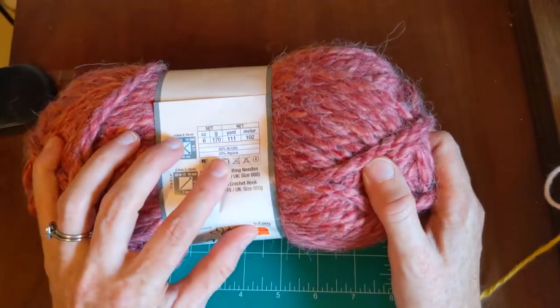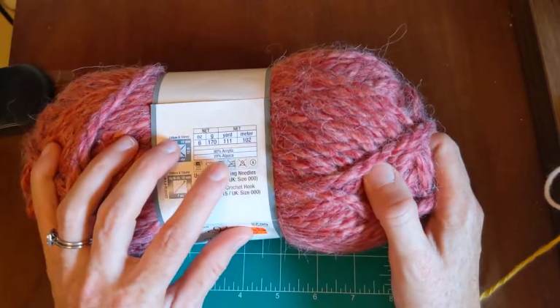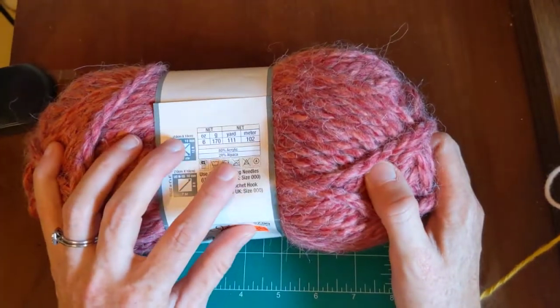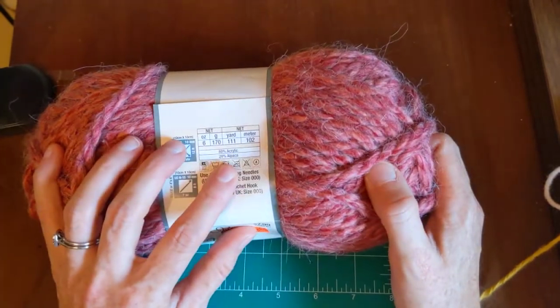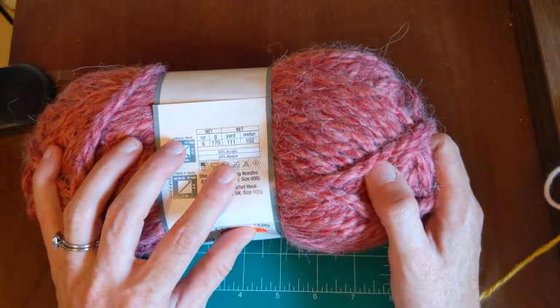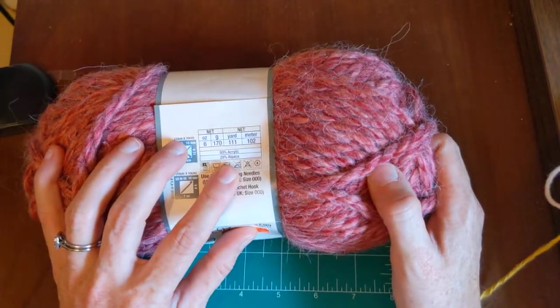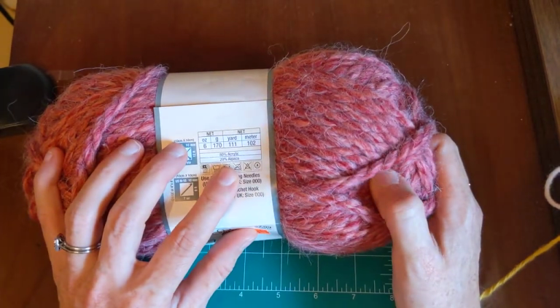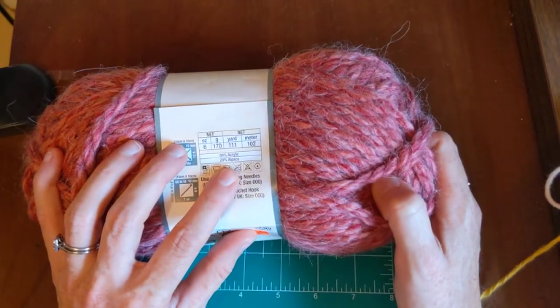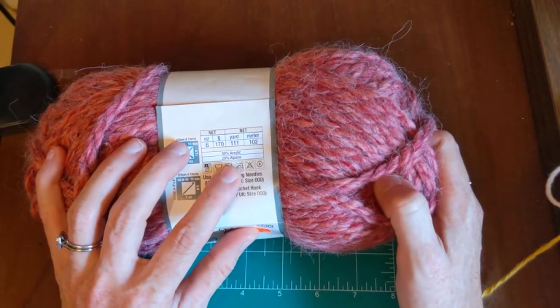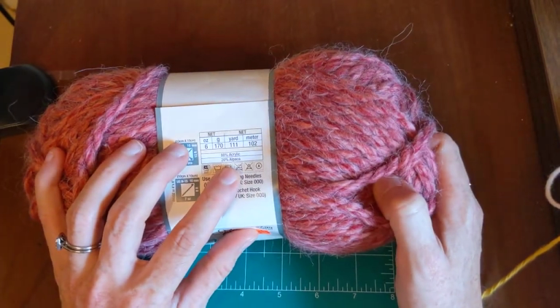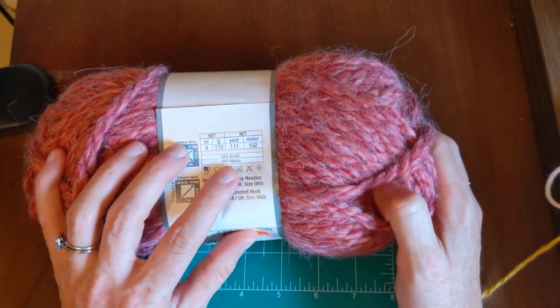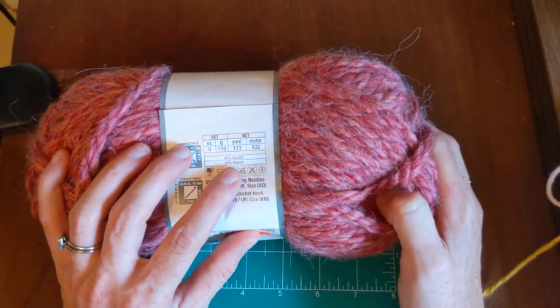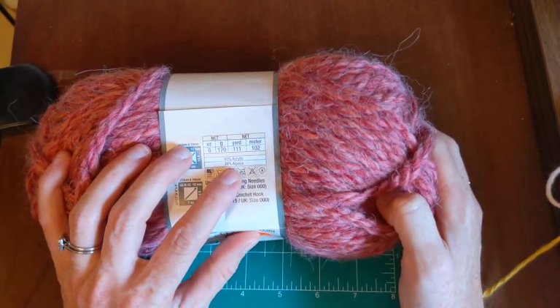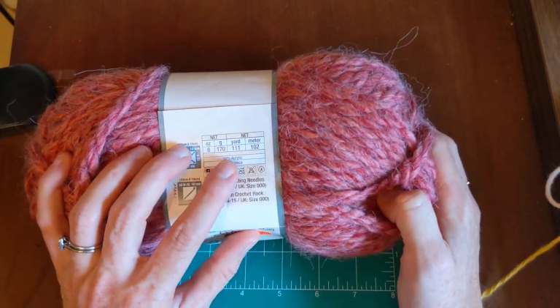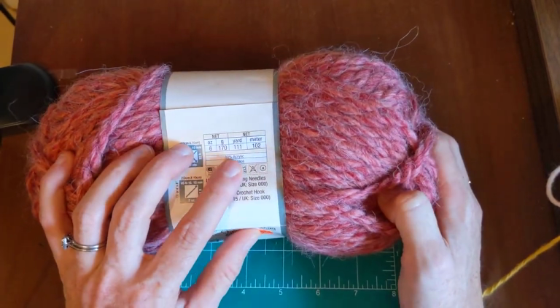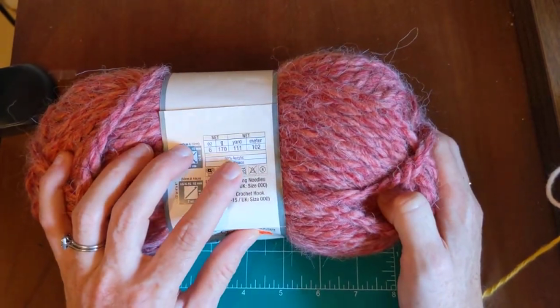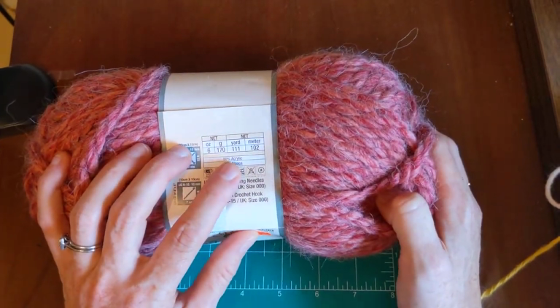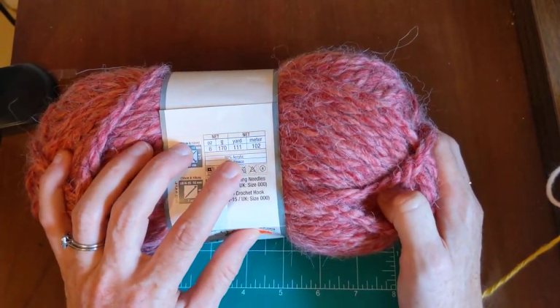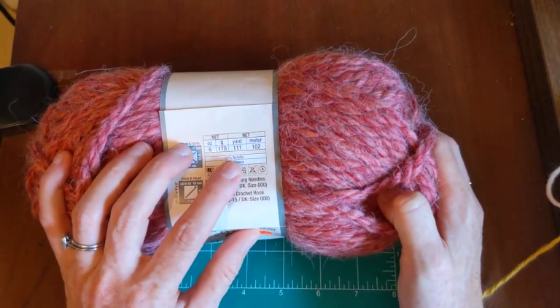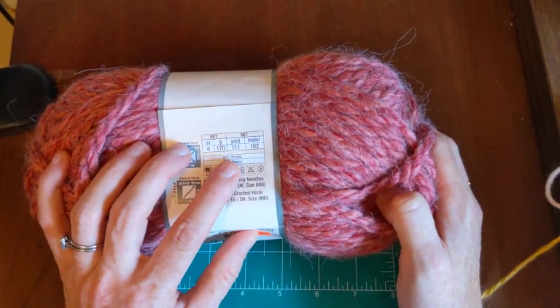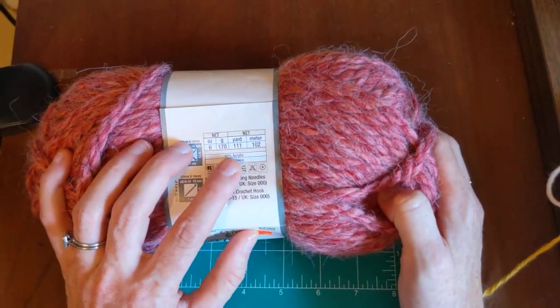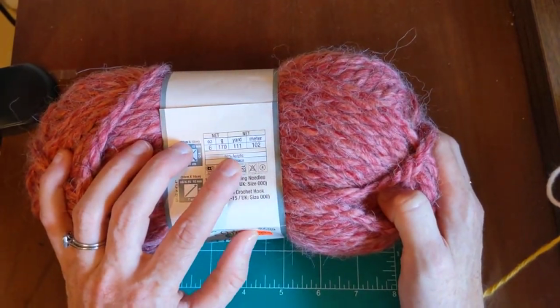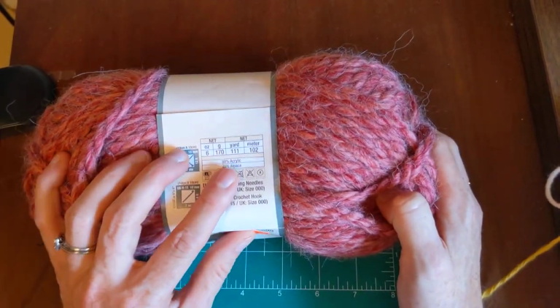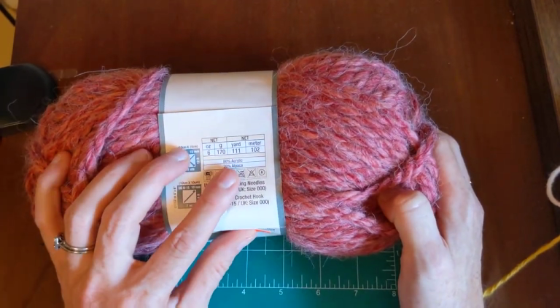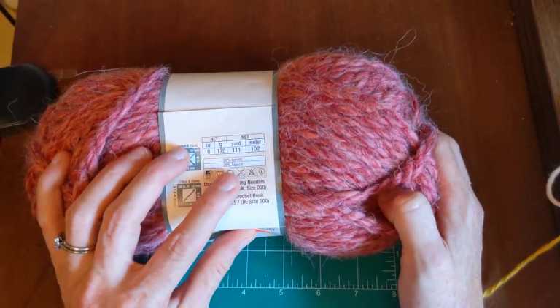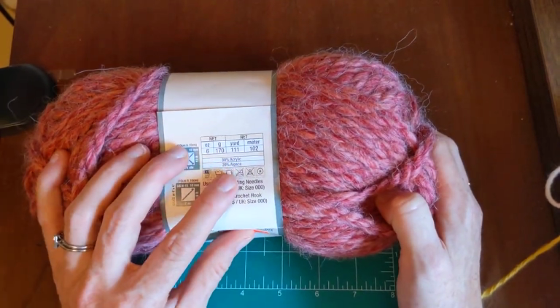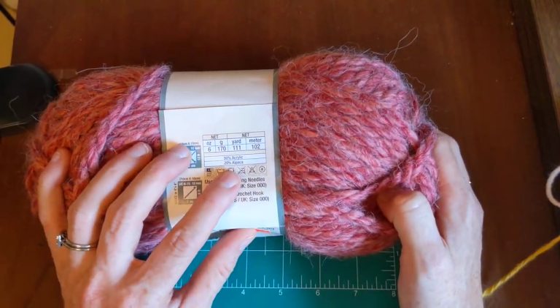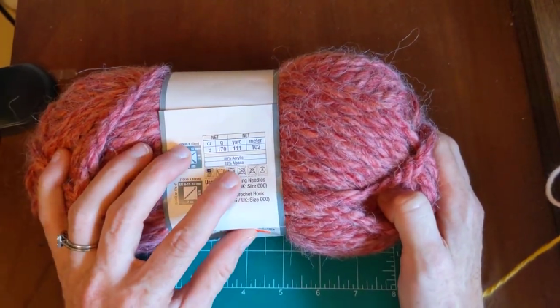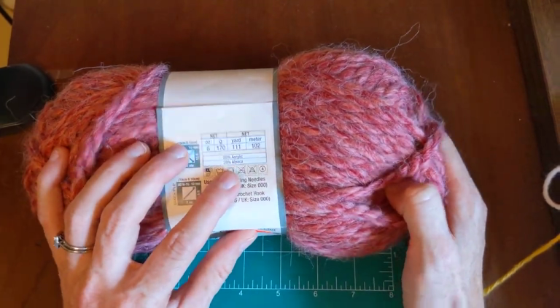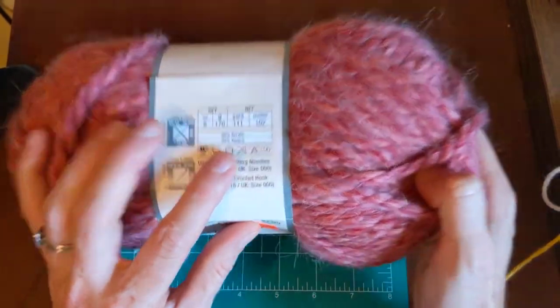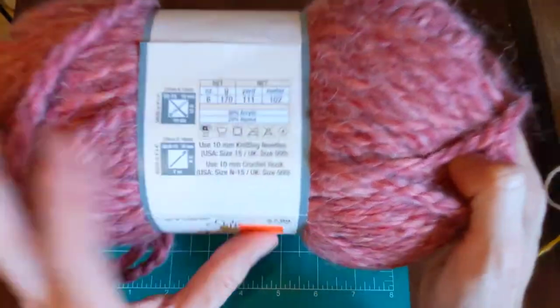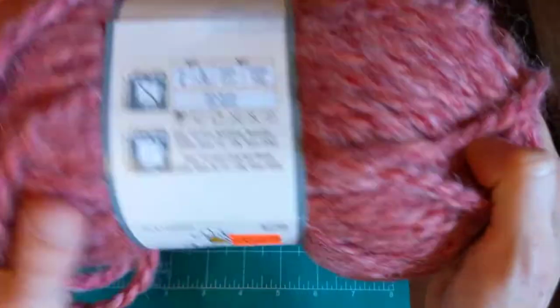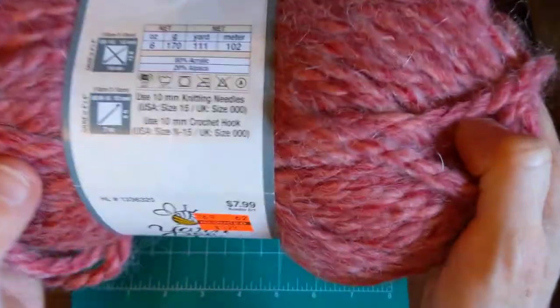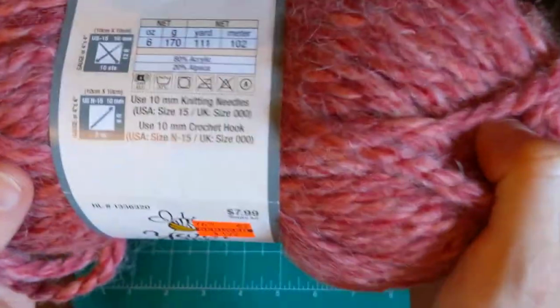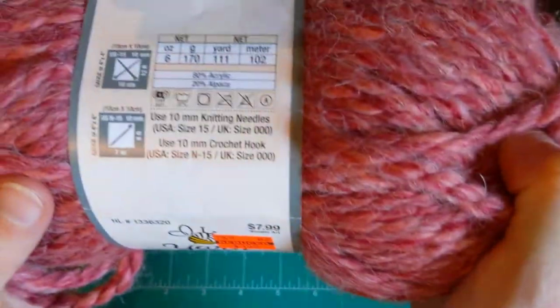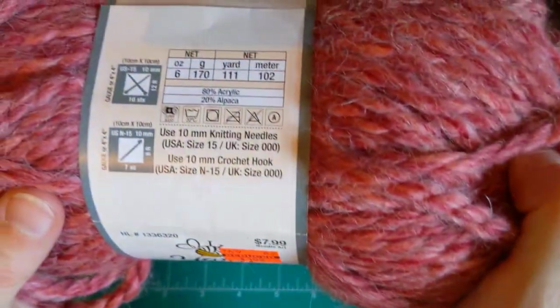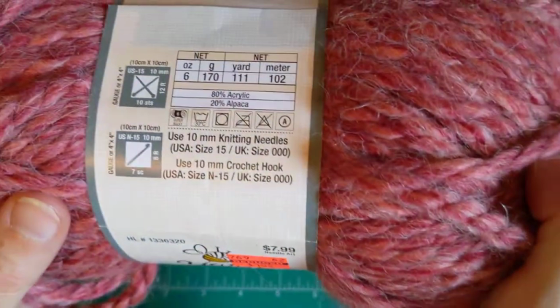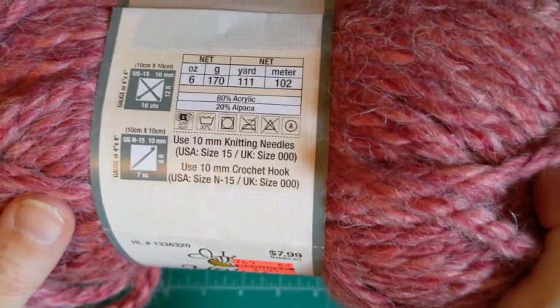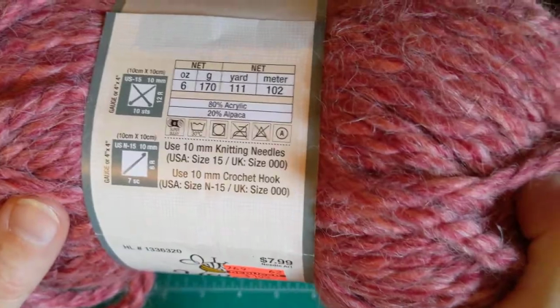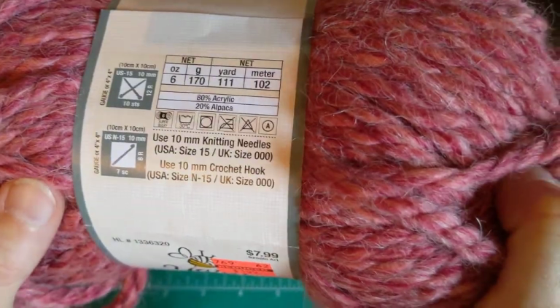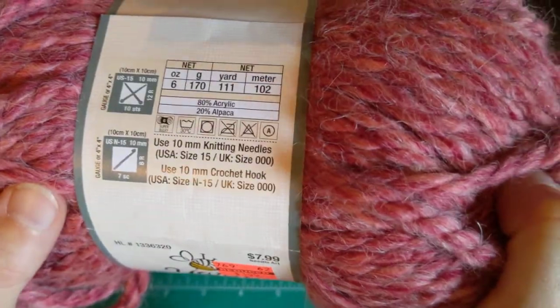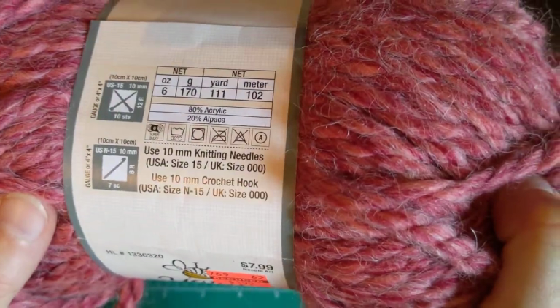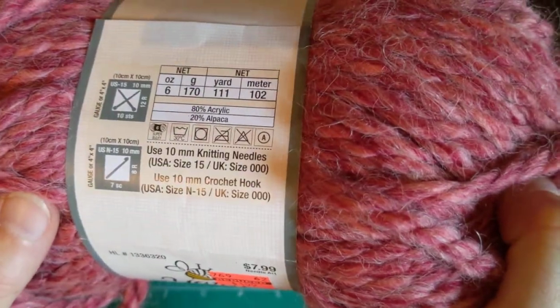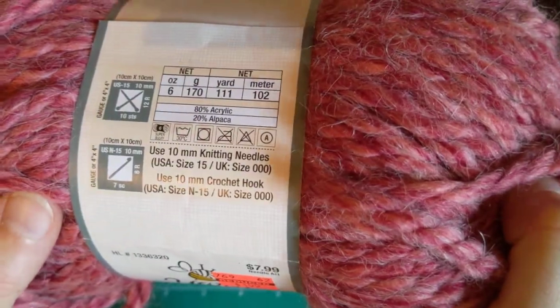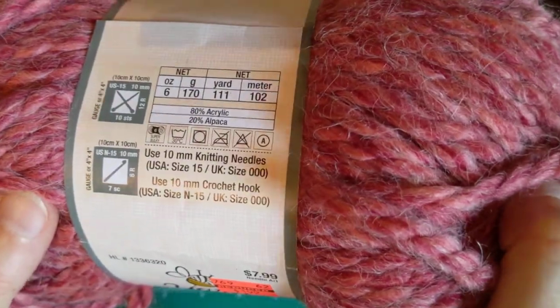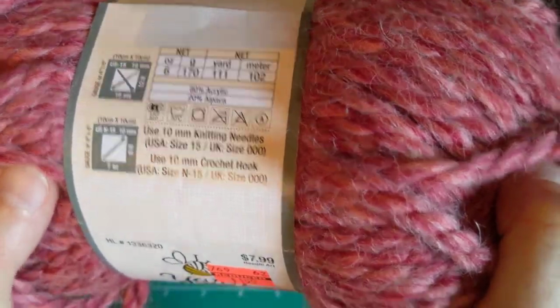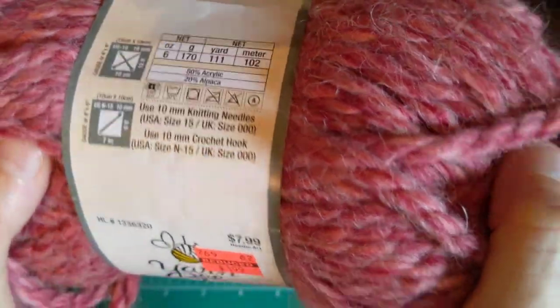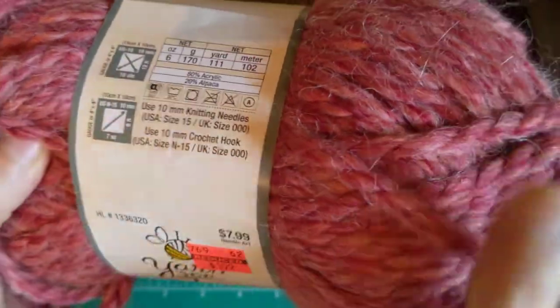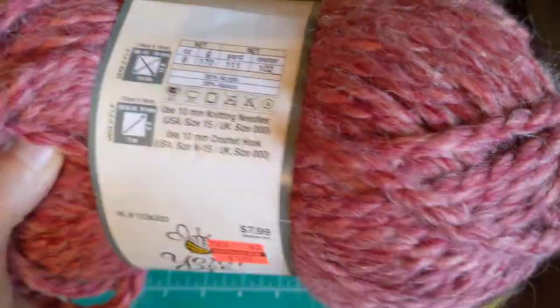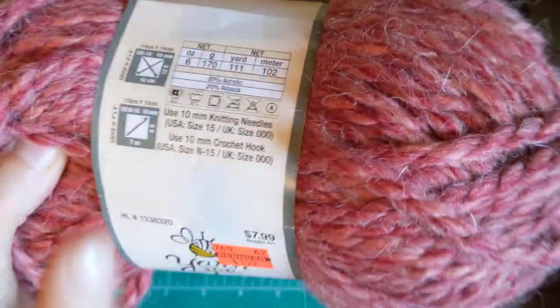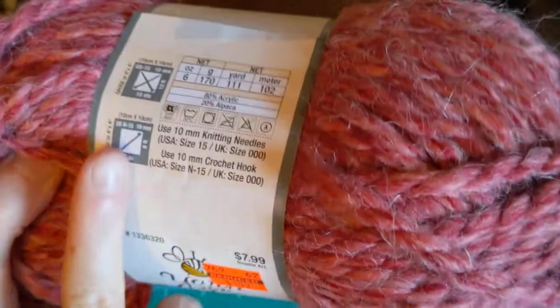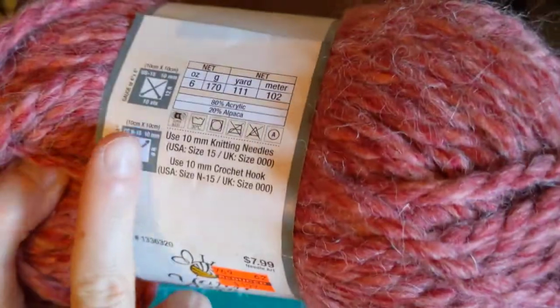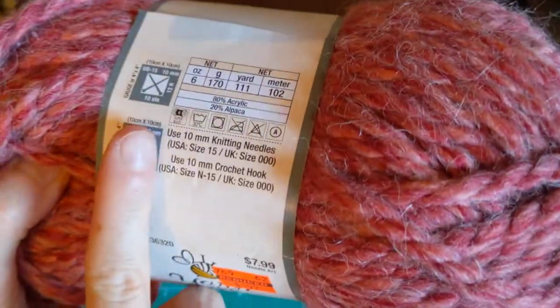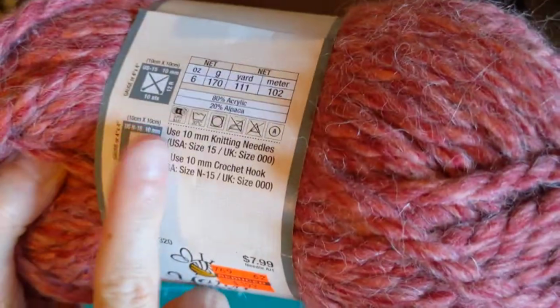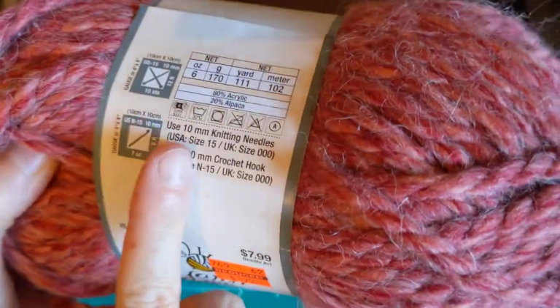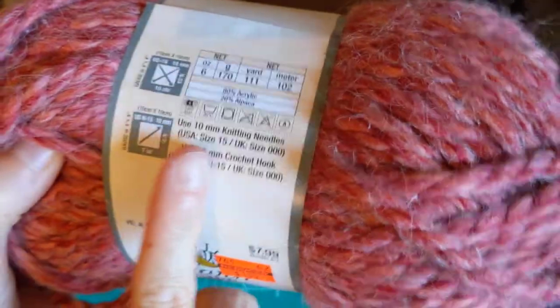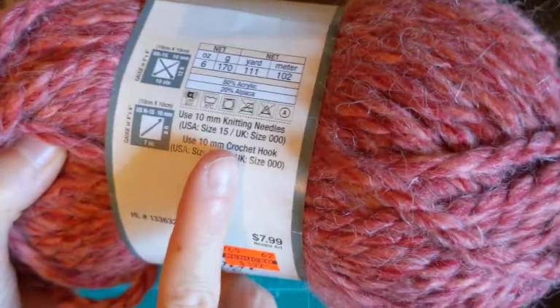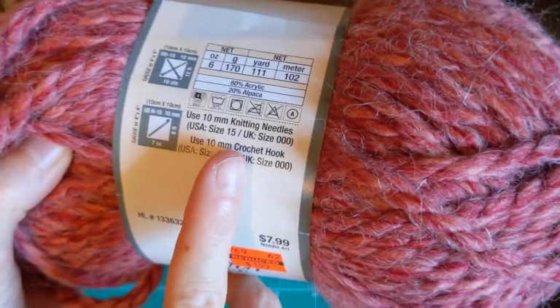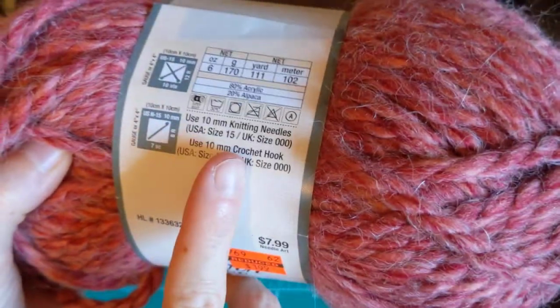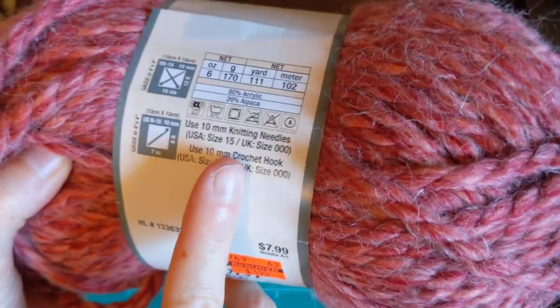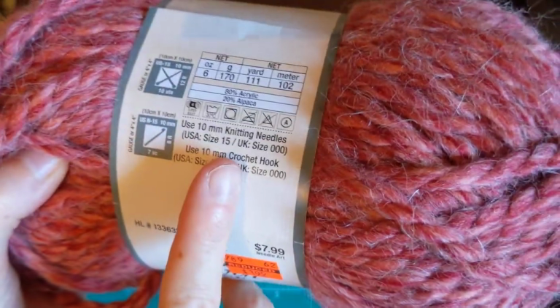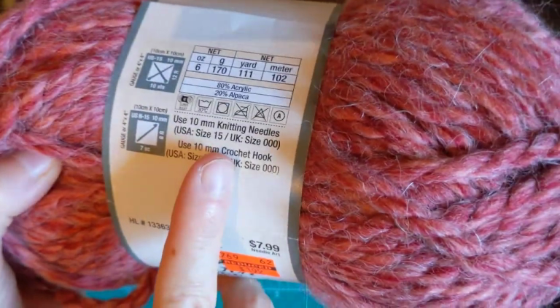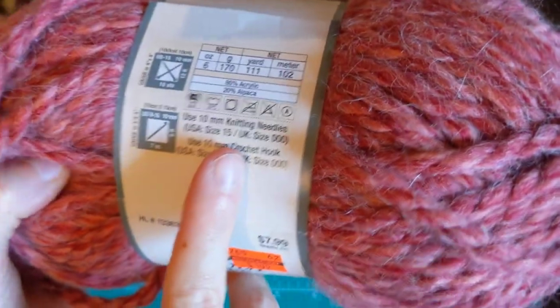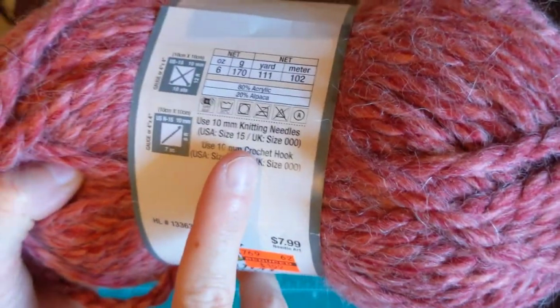I love yarns that have alpaca in it. It's 80% acrylic, 20% alpaca. It's a size 15 needle.